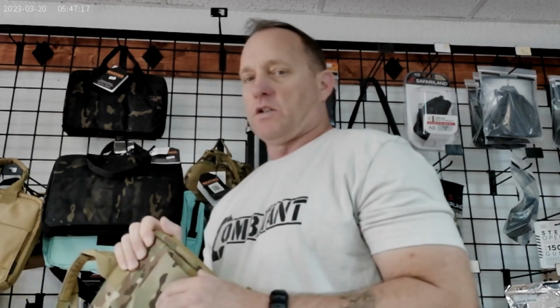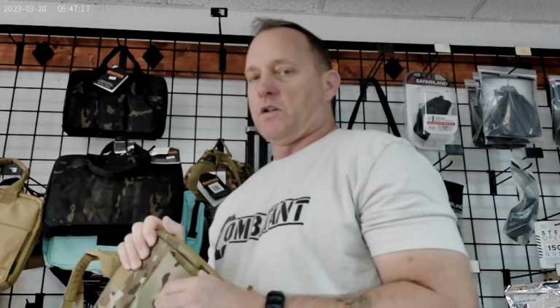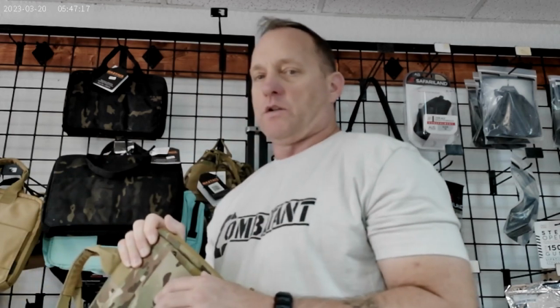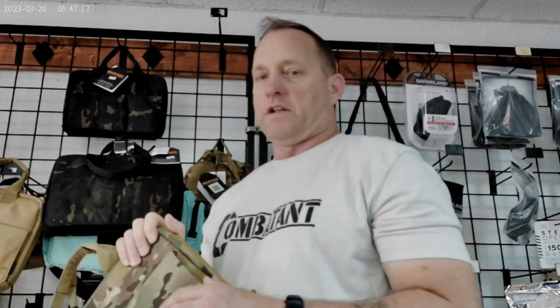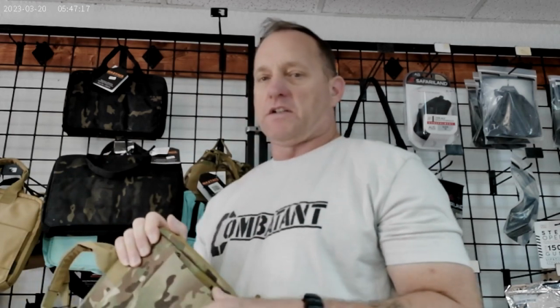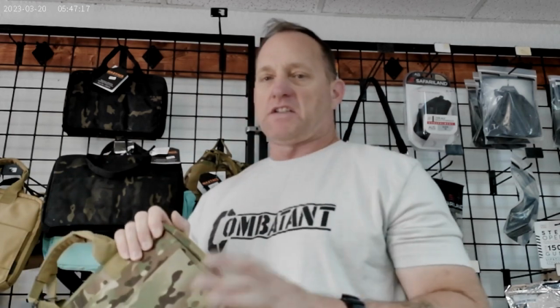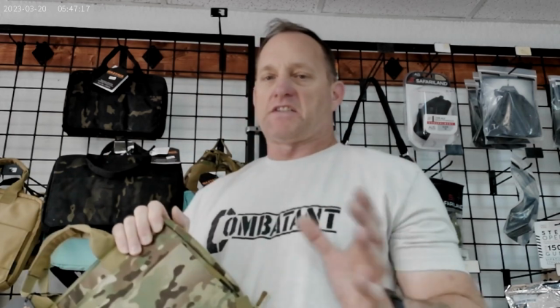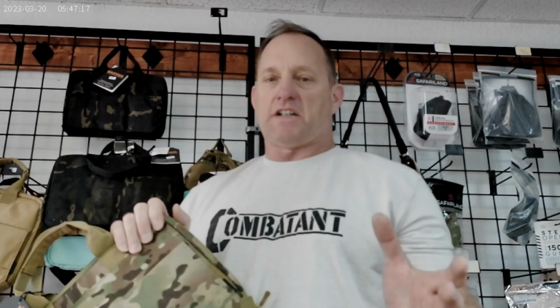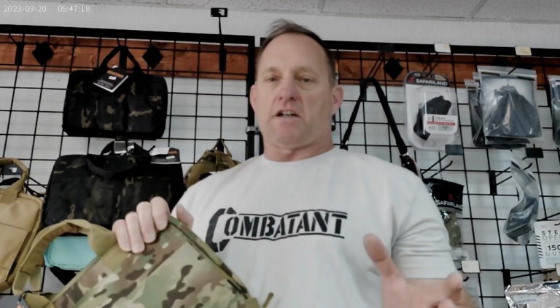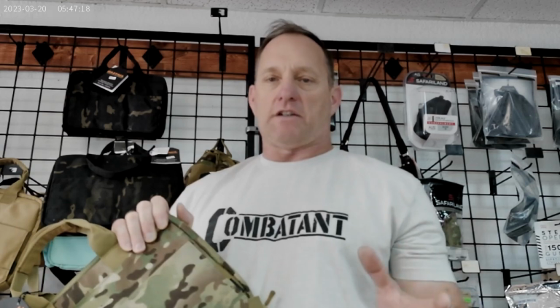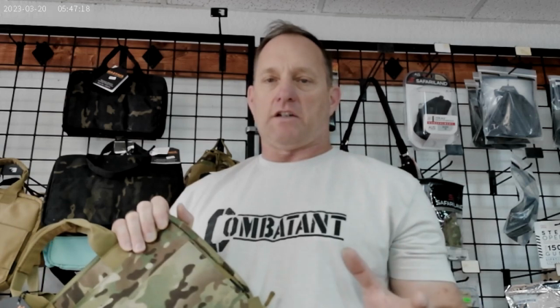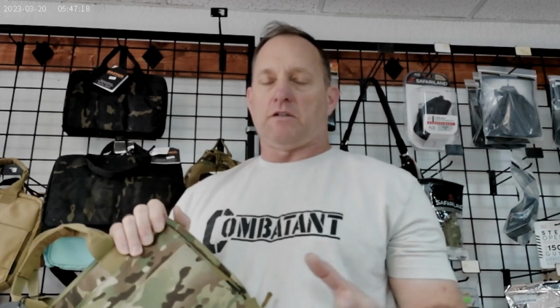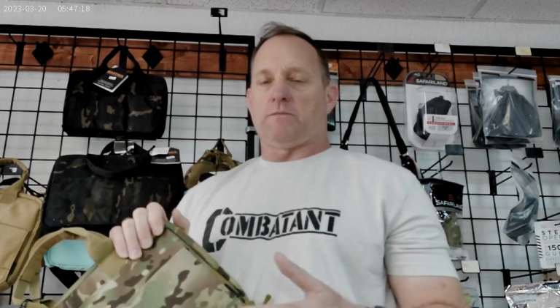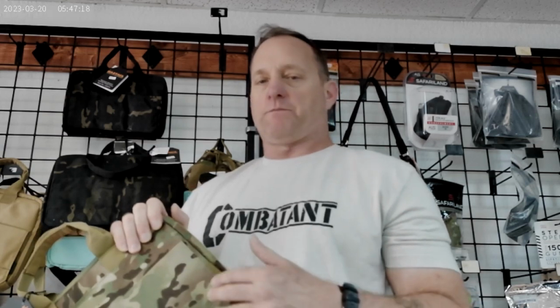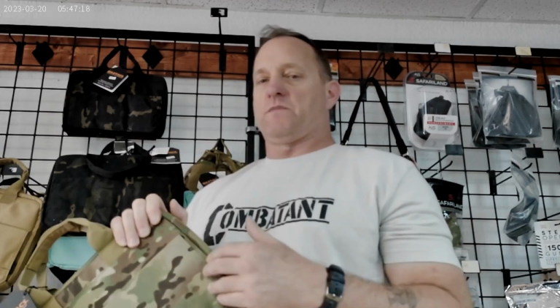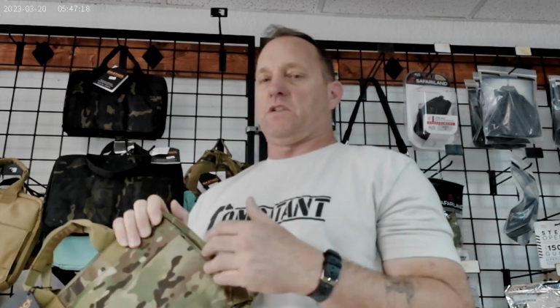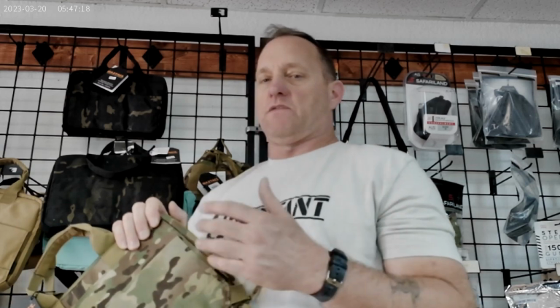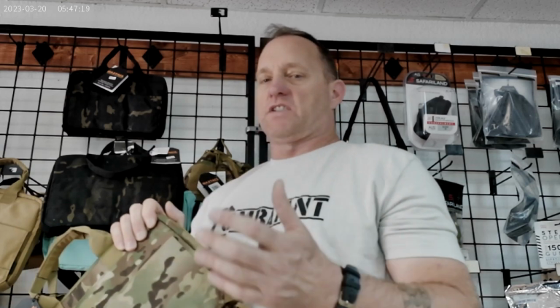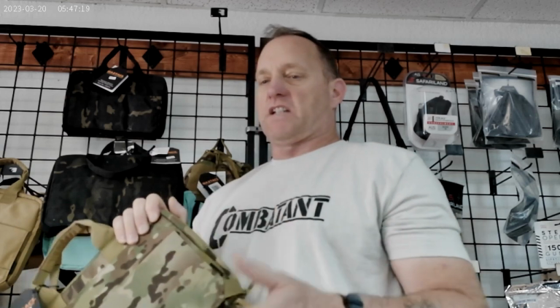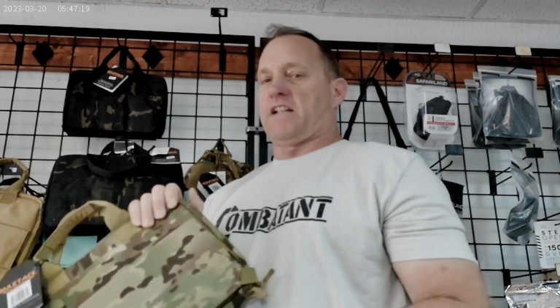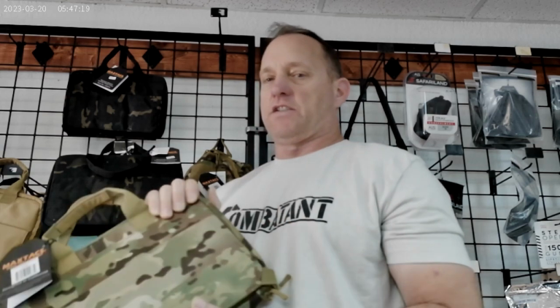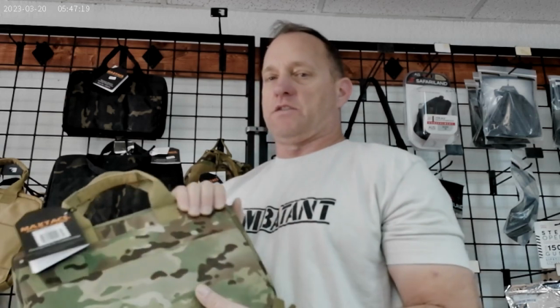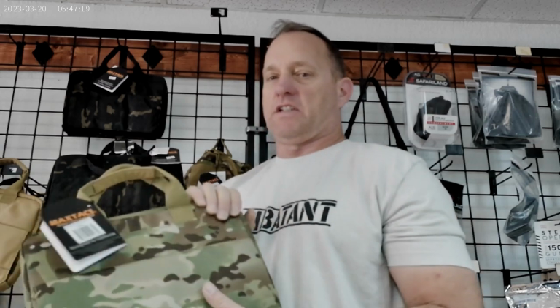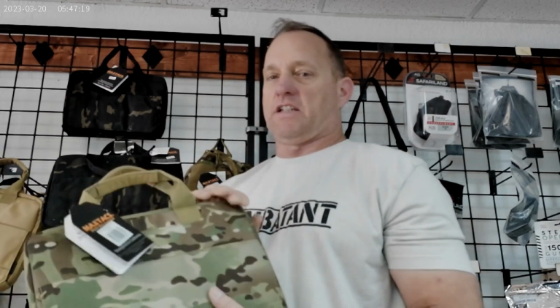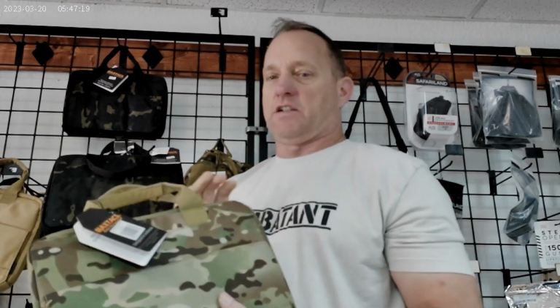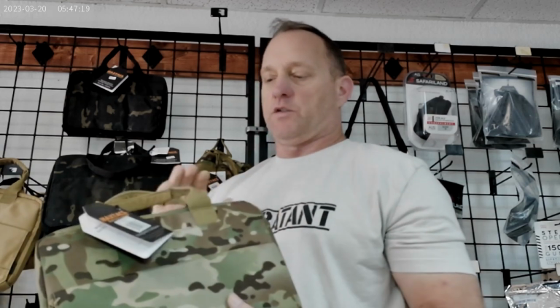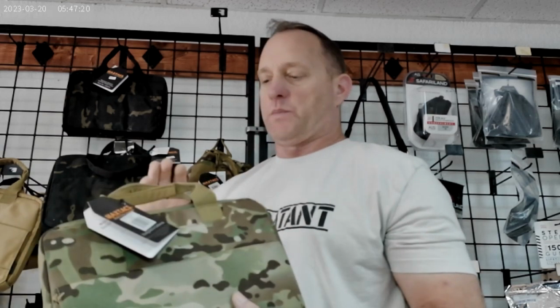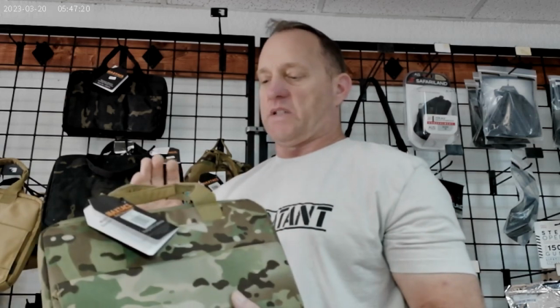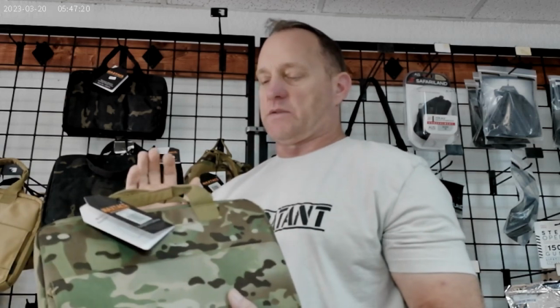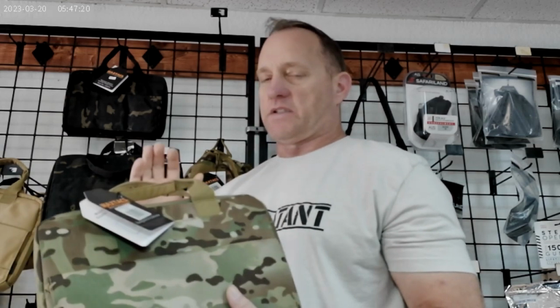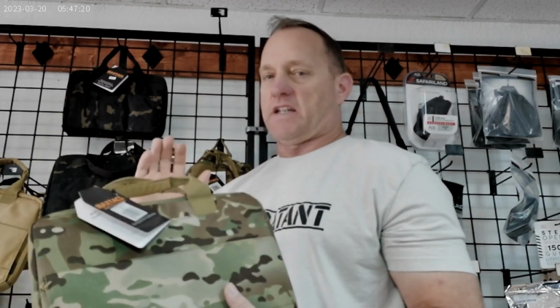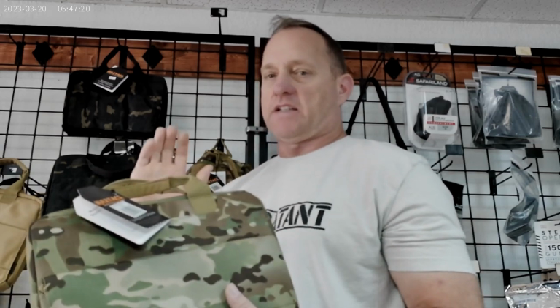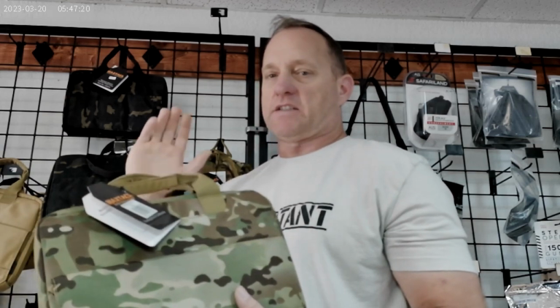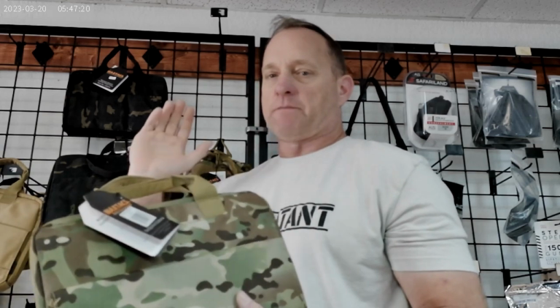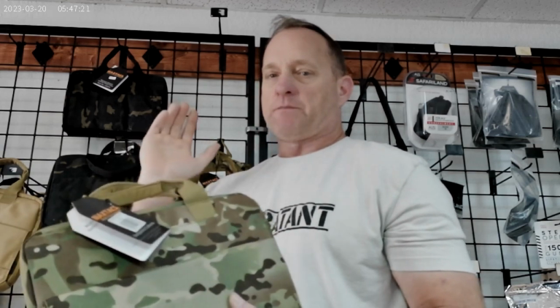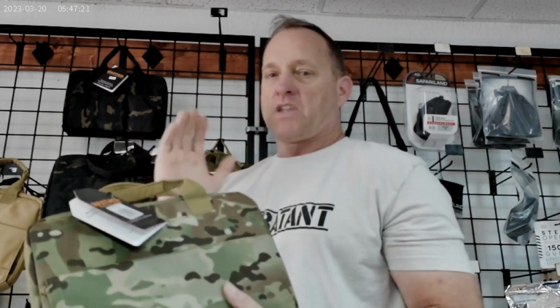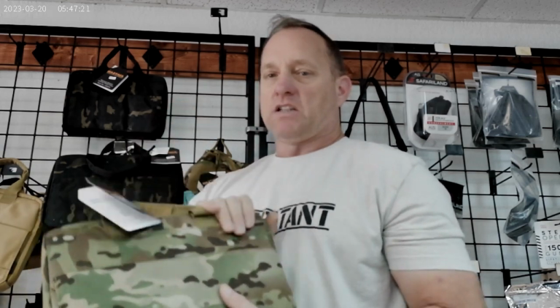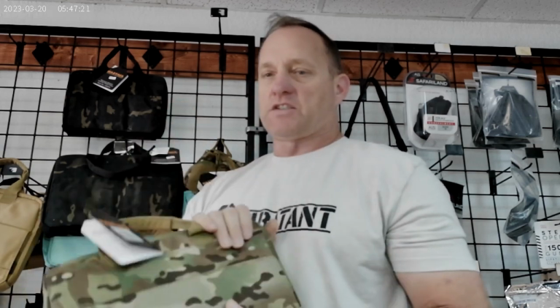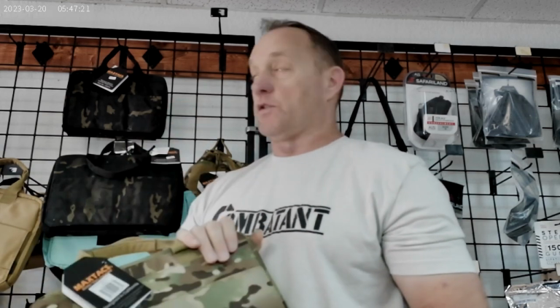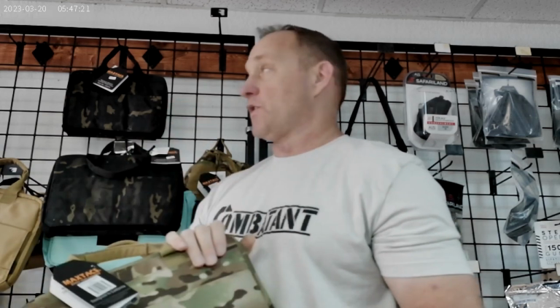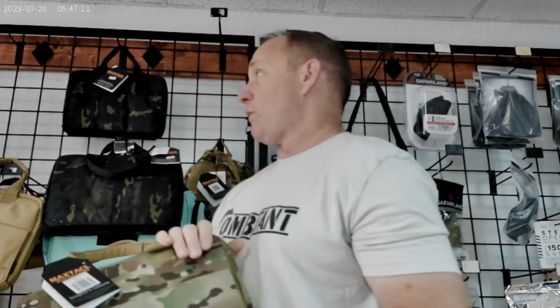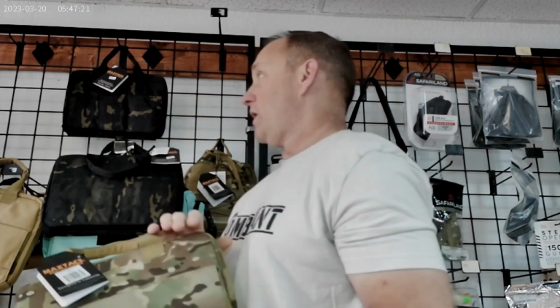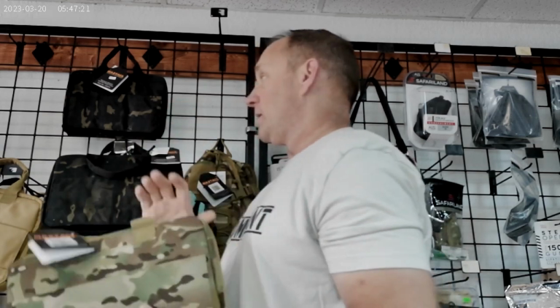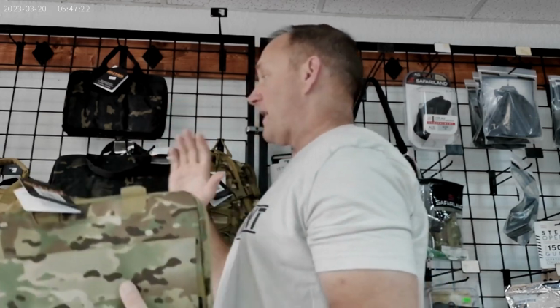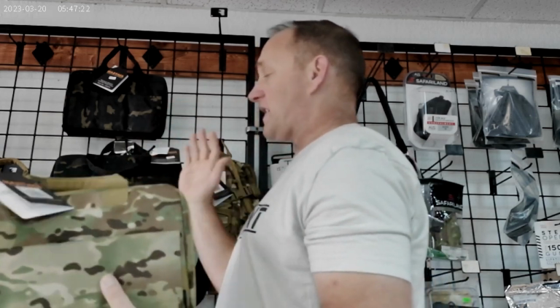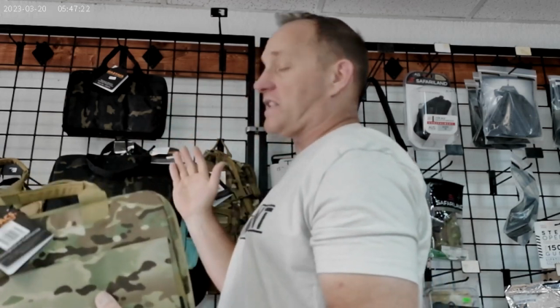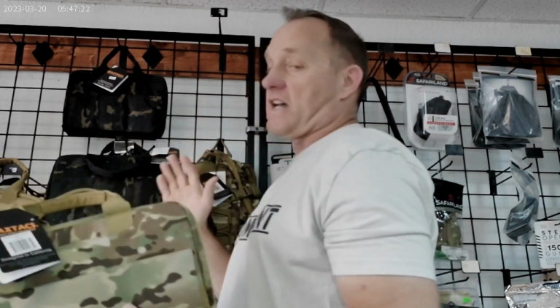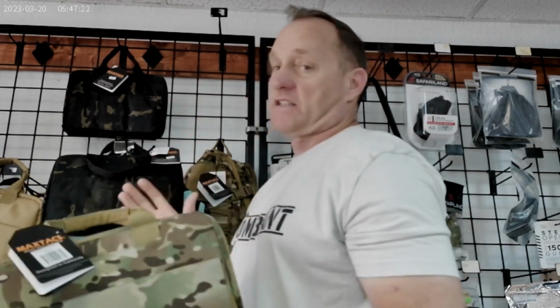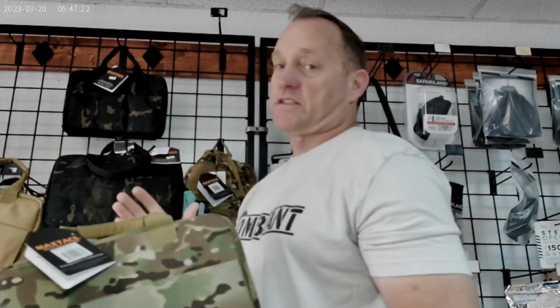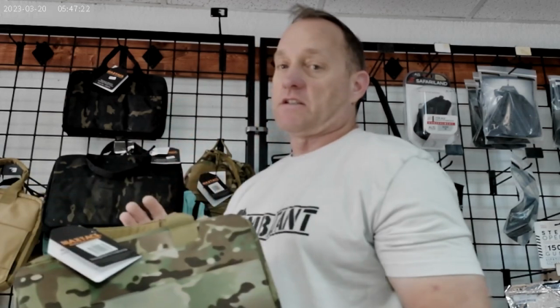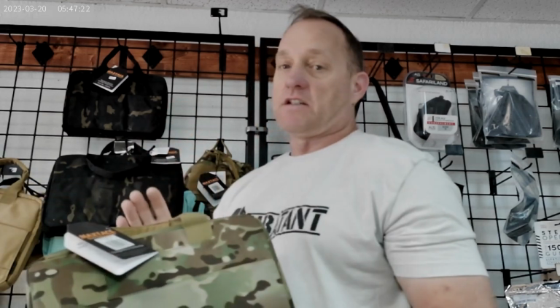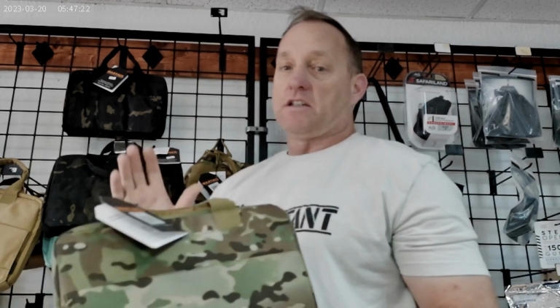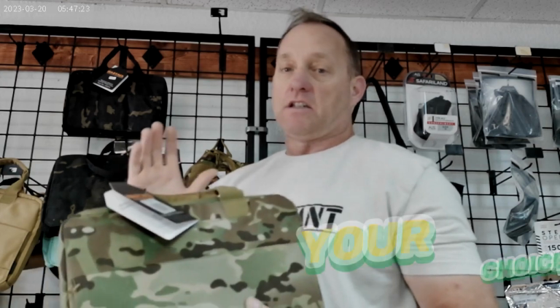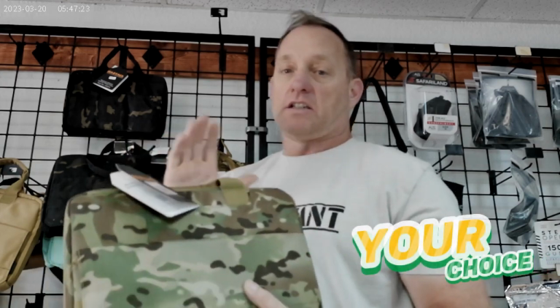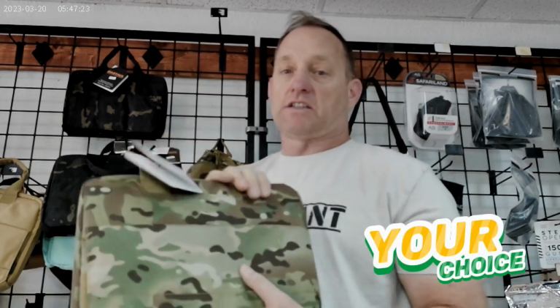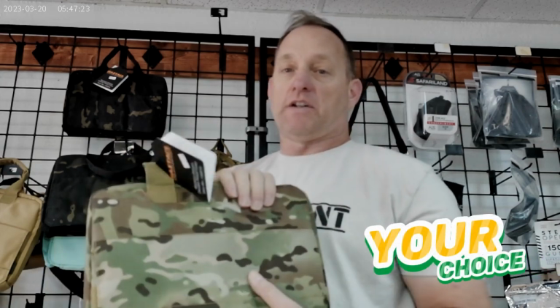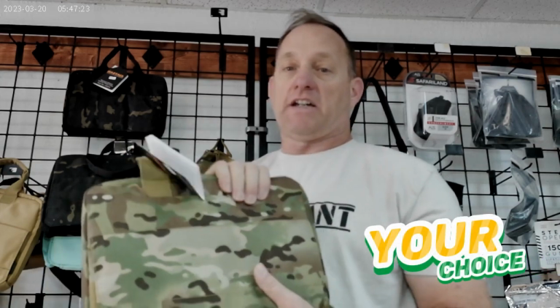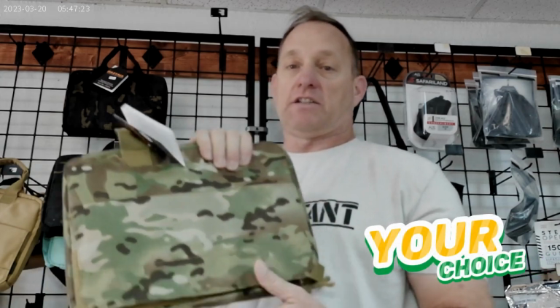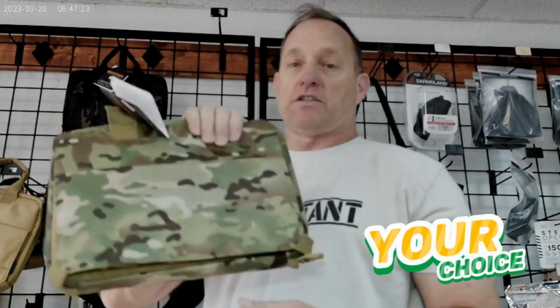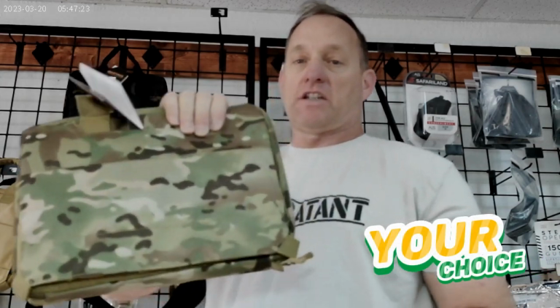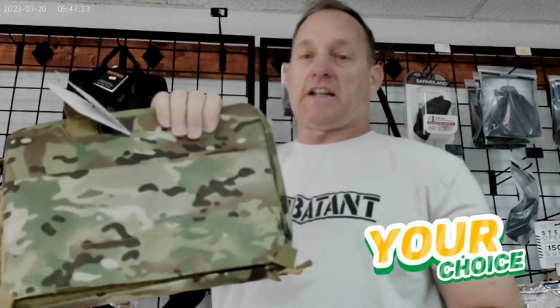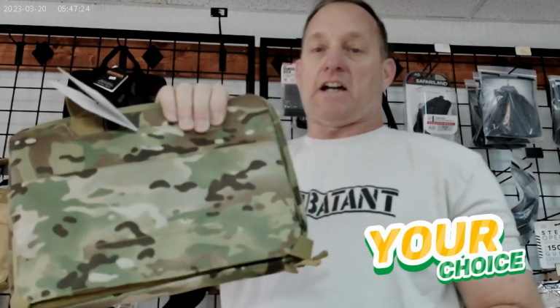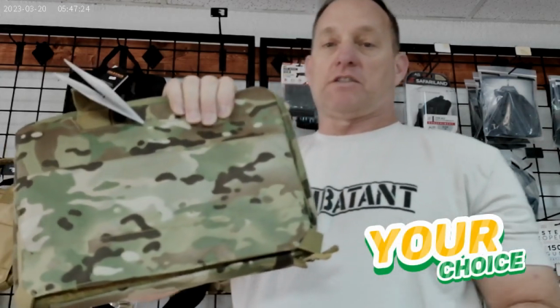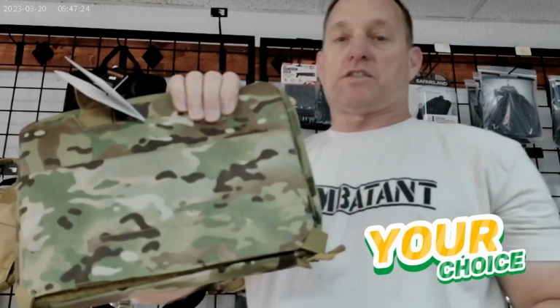Here's a scenario: you've decided you need to get a new pistol case. Let's go to the wall of MaxTax and check it out.